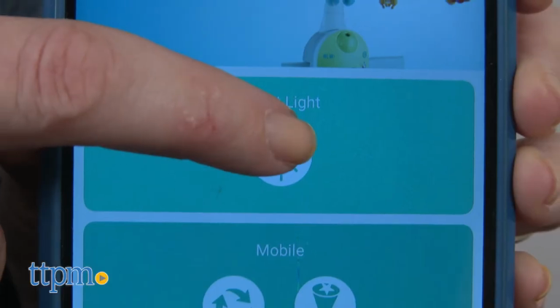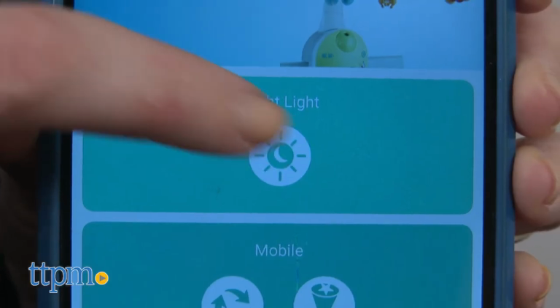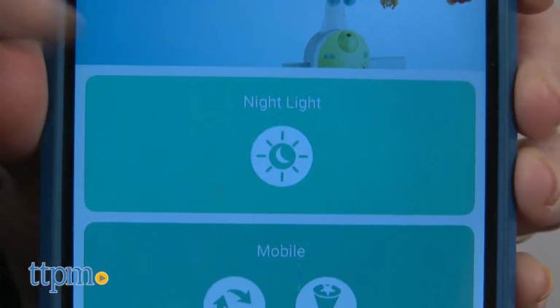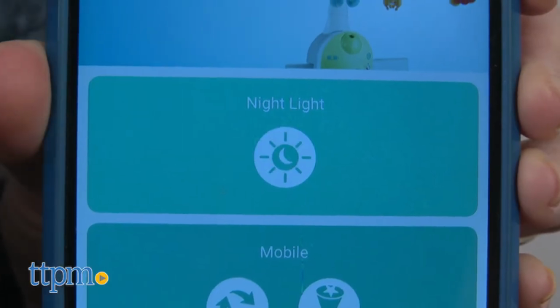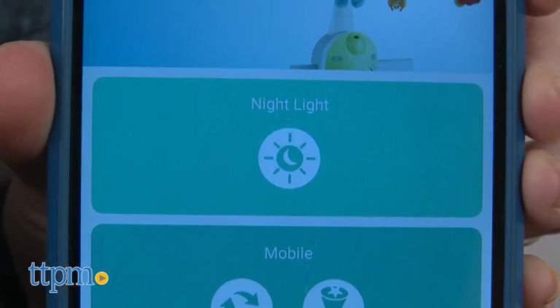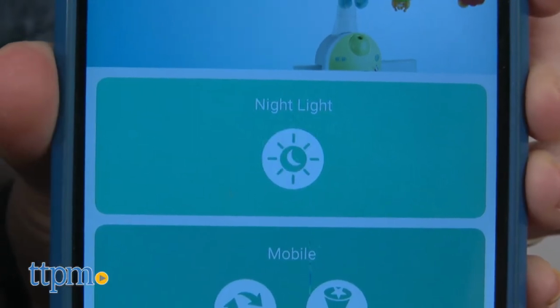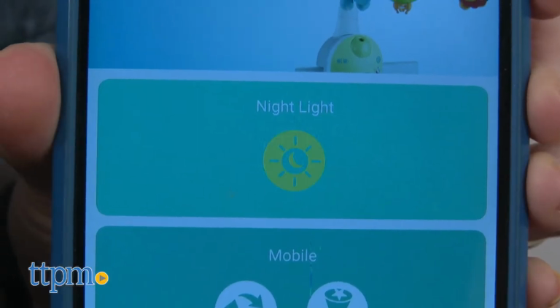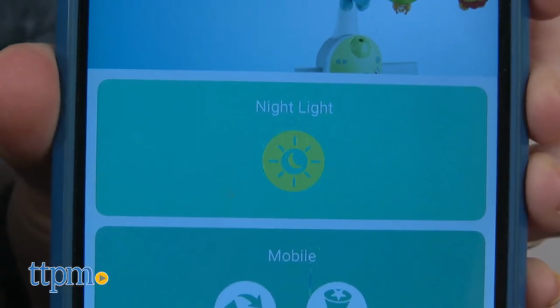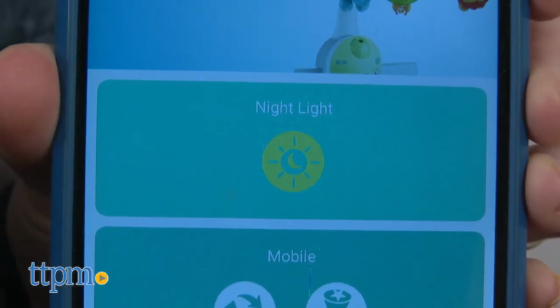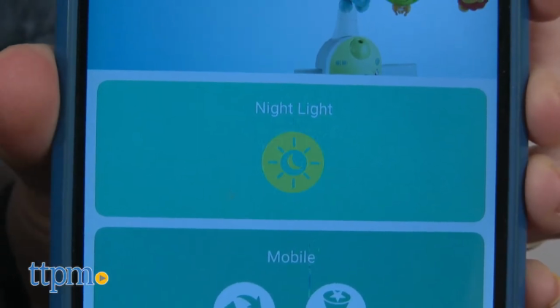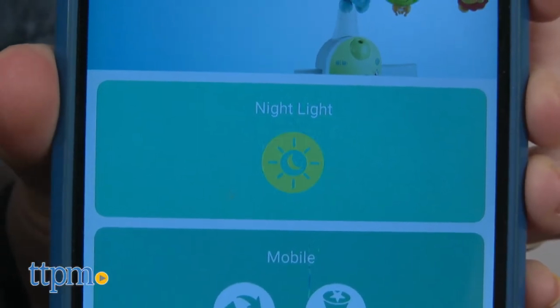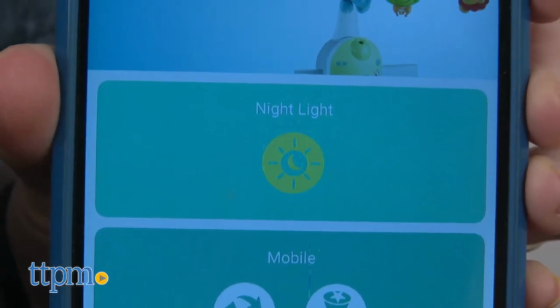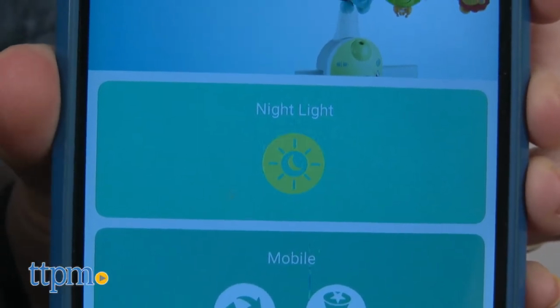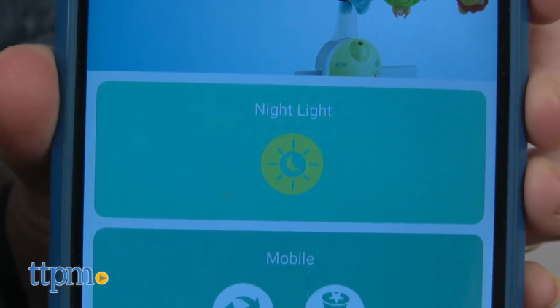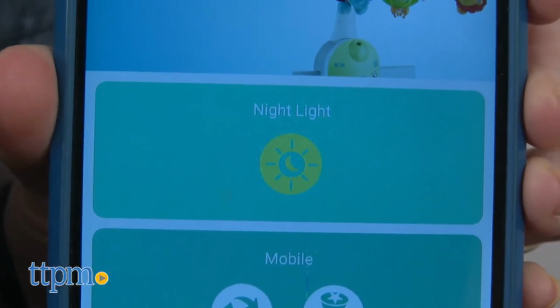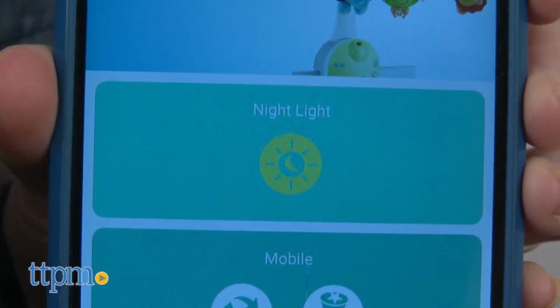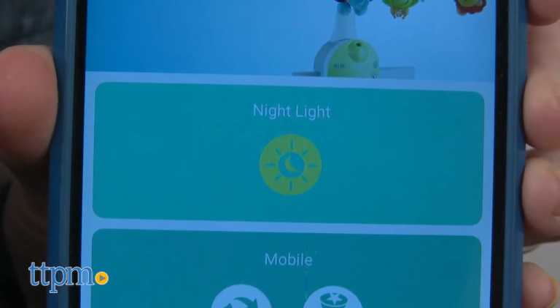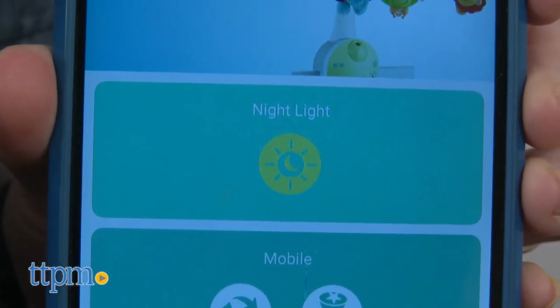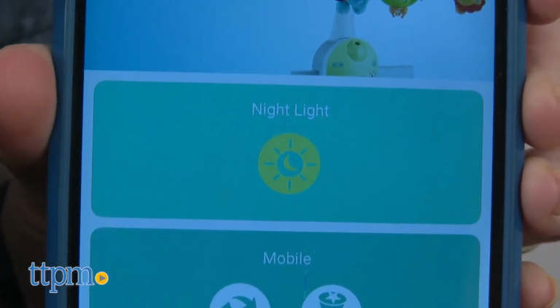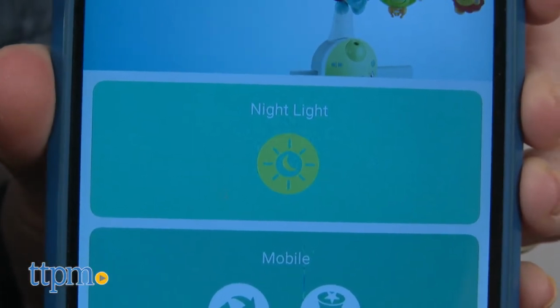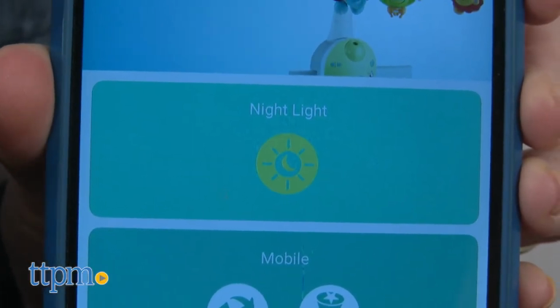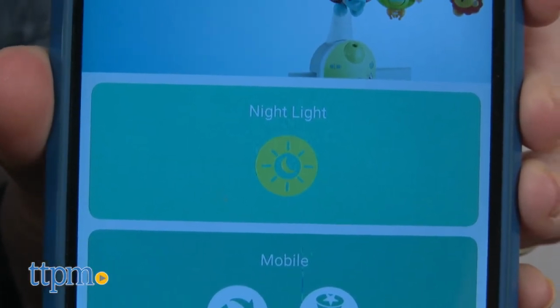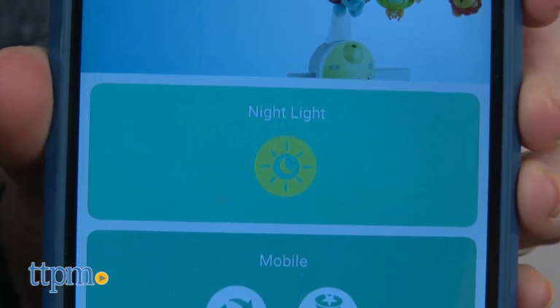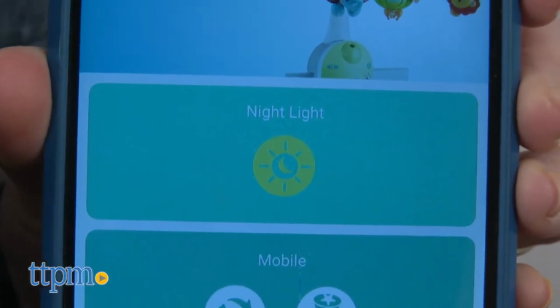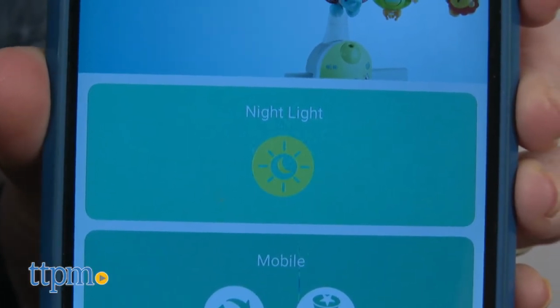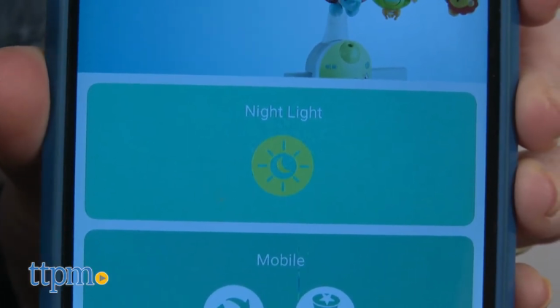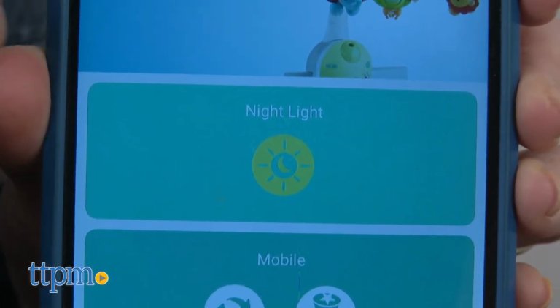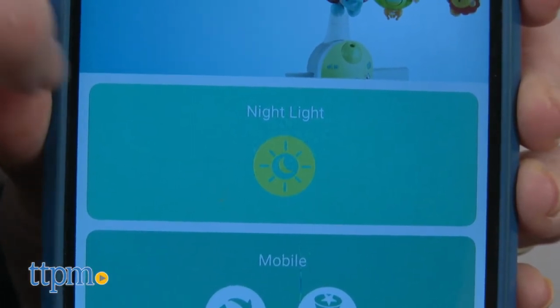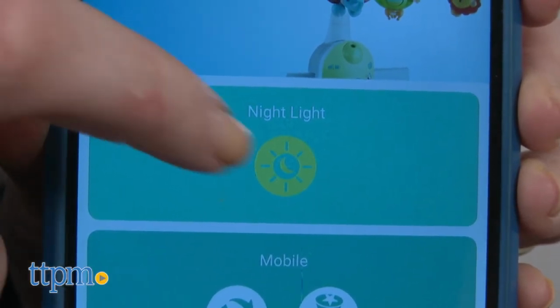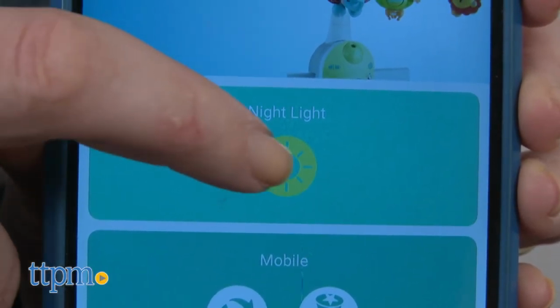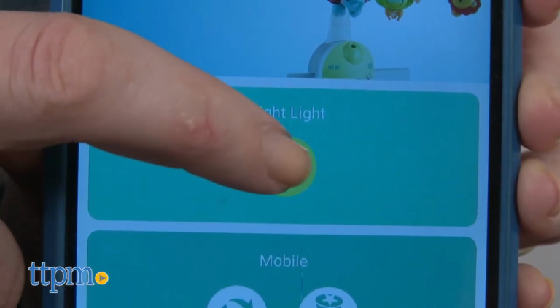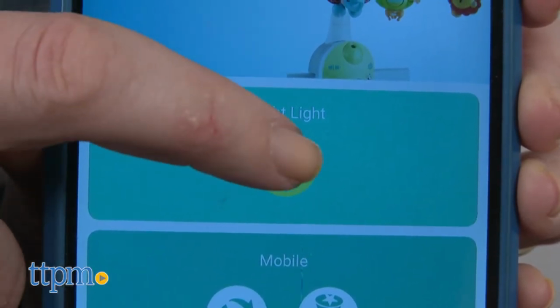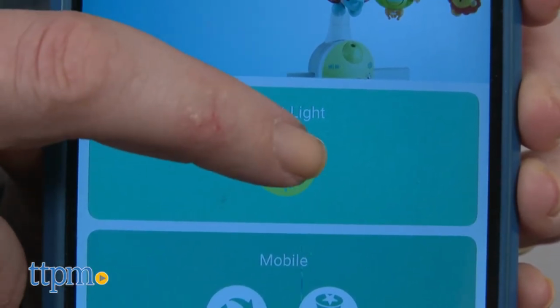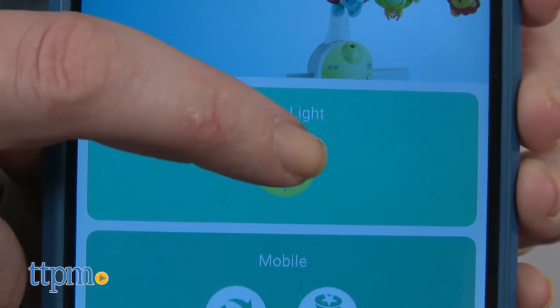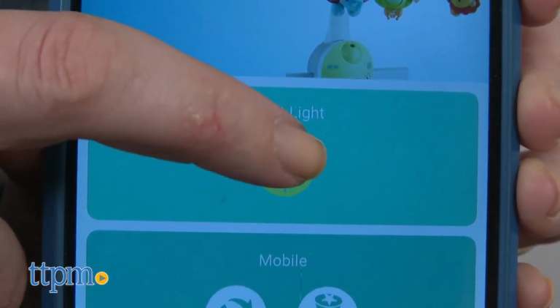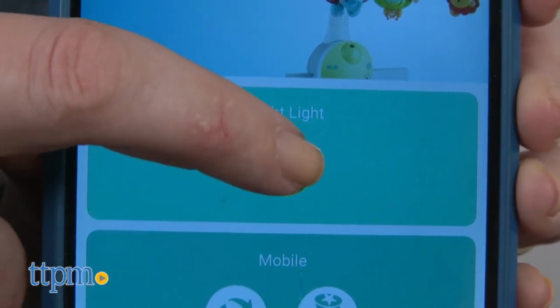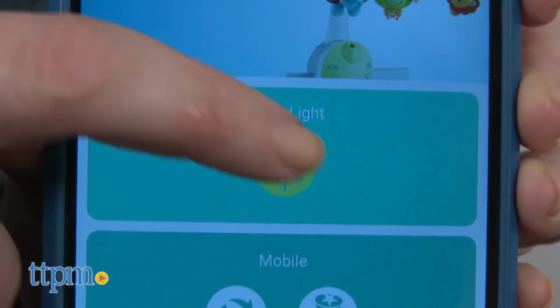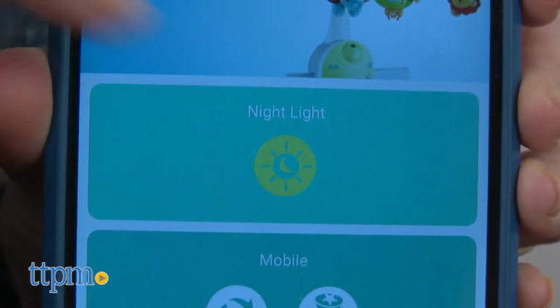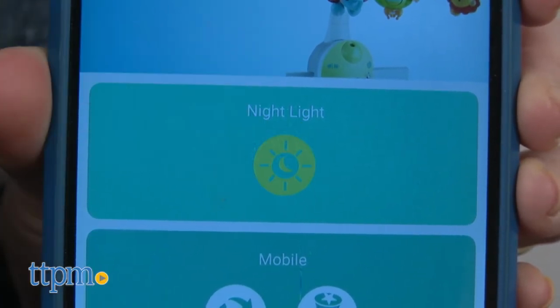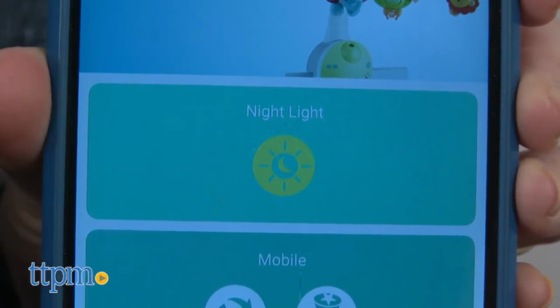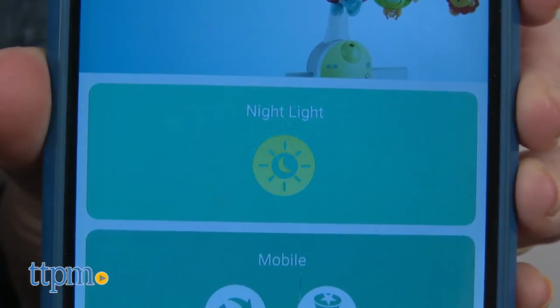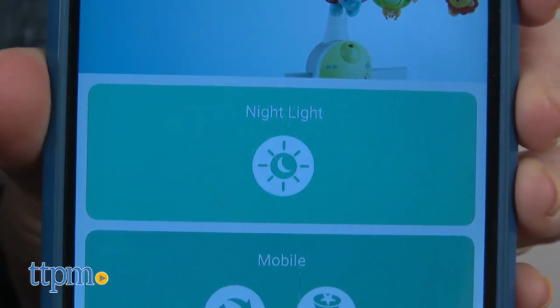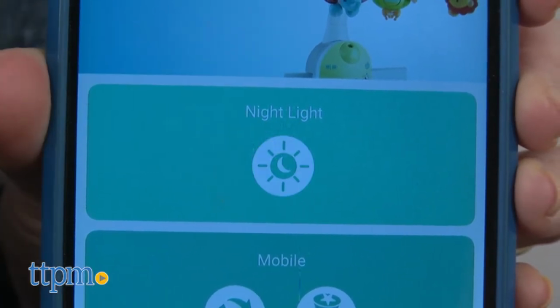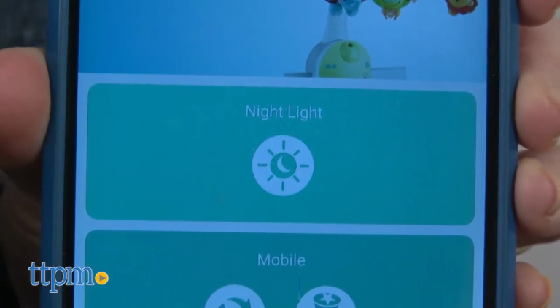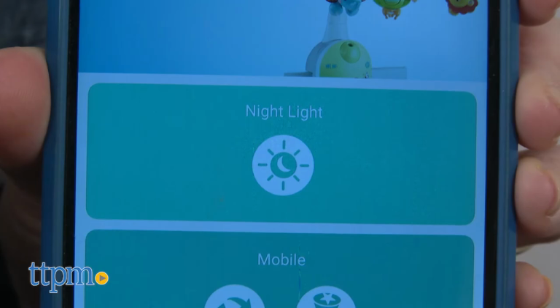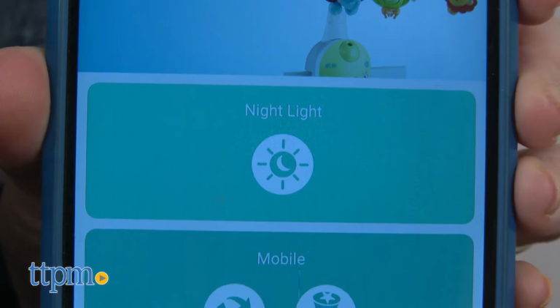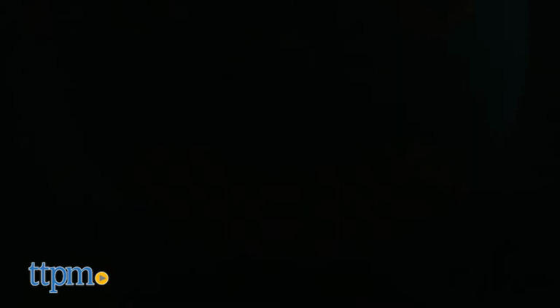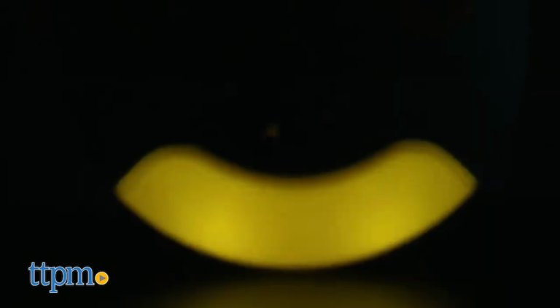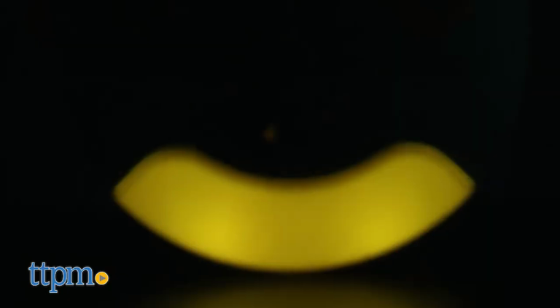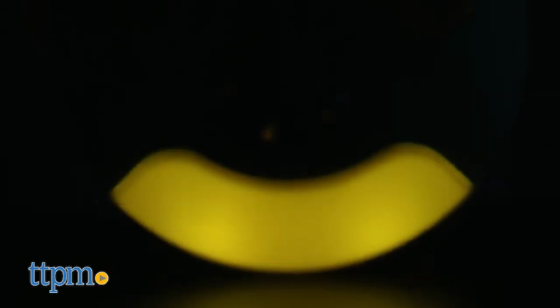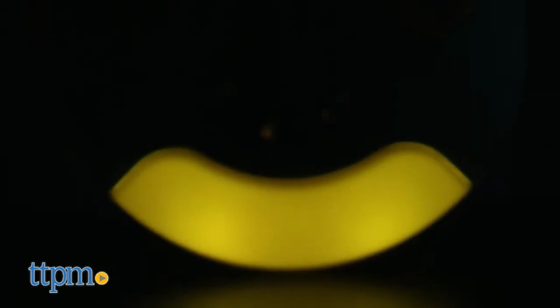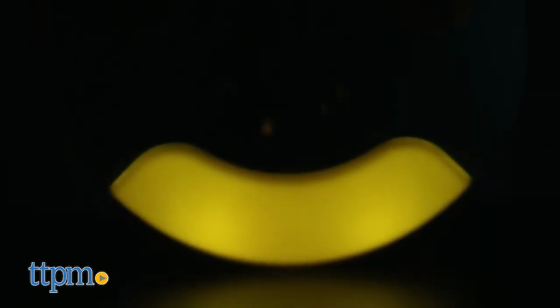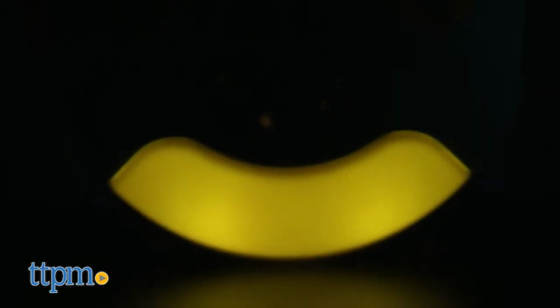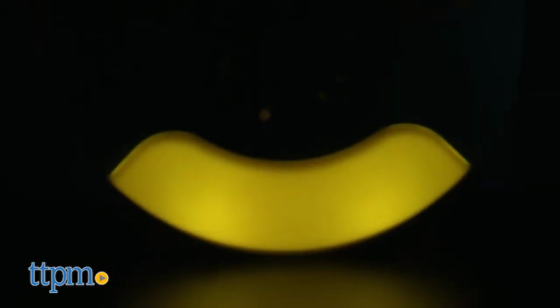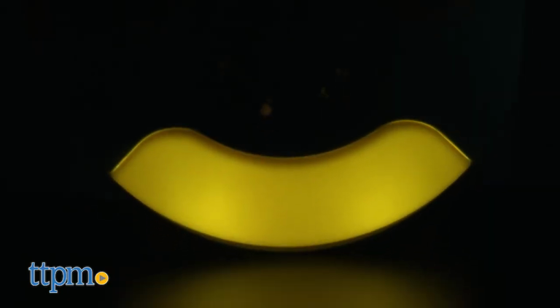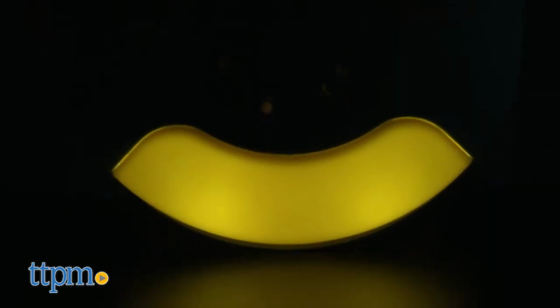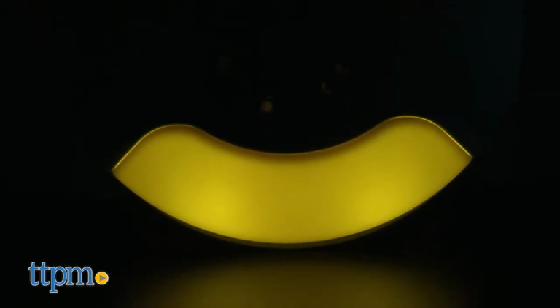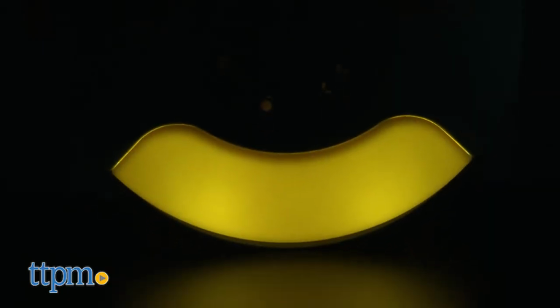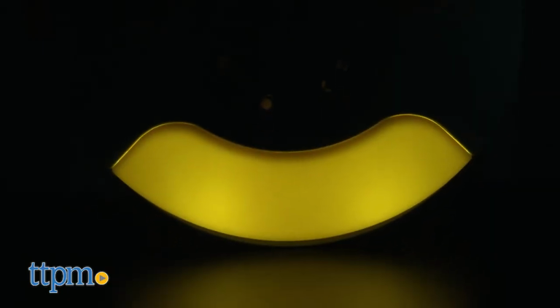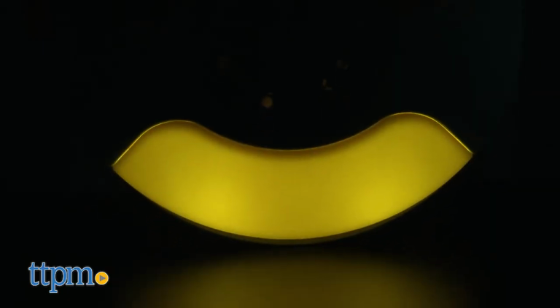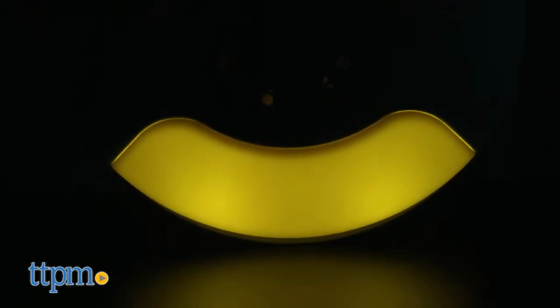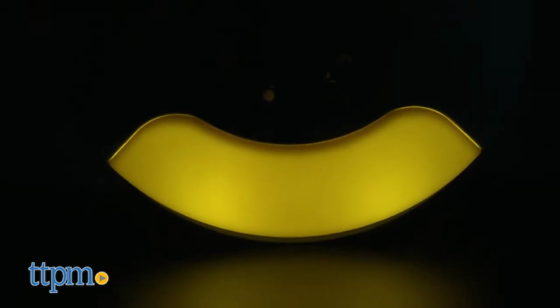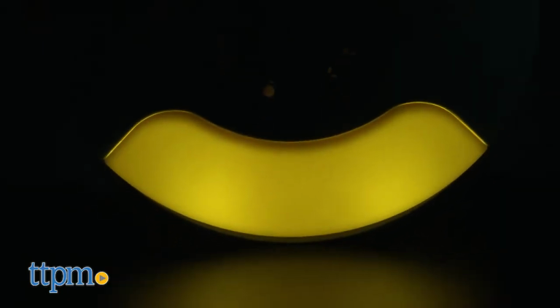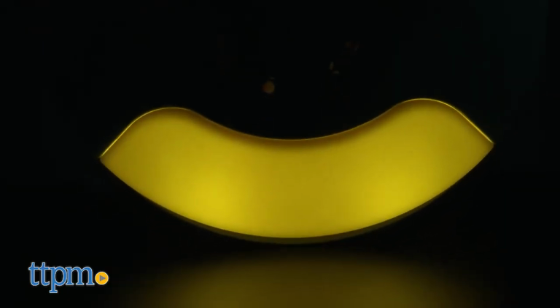Using the Fisher Price Smart Connect app on your iOS or Android smart device, you can control the mobile's music and projection image.